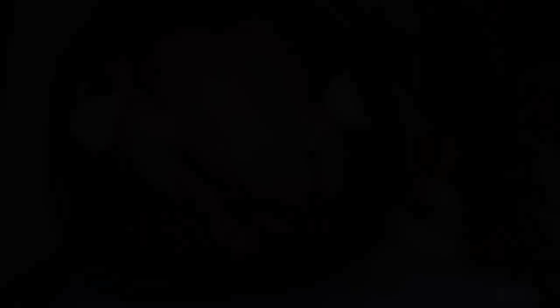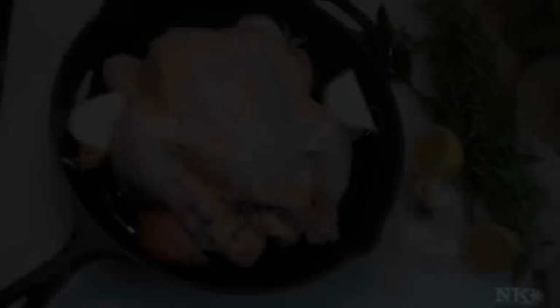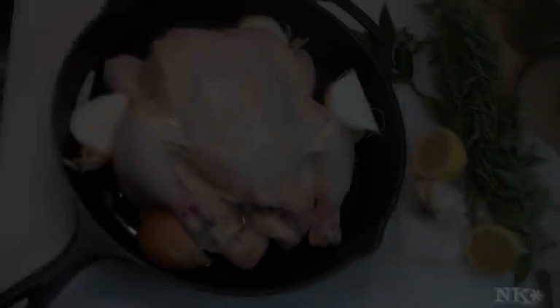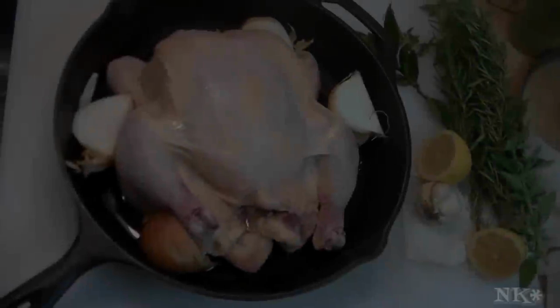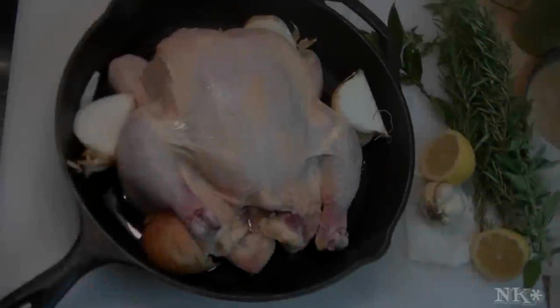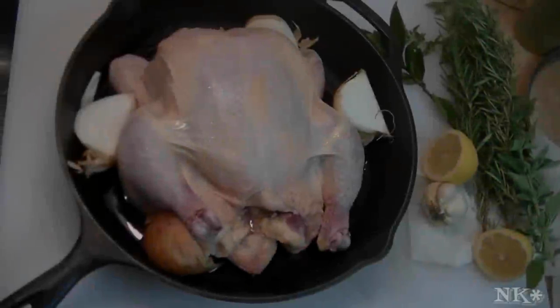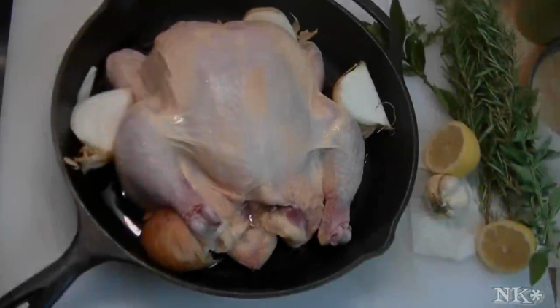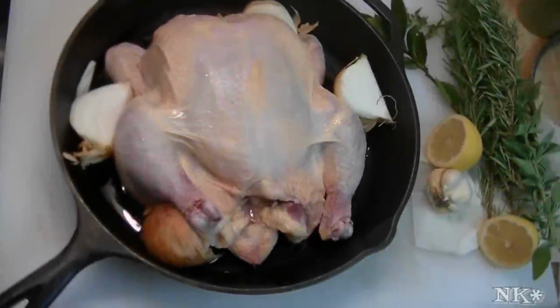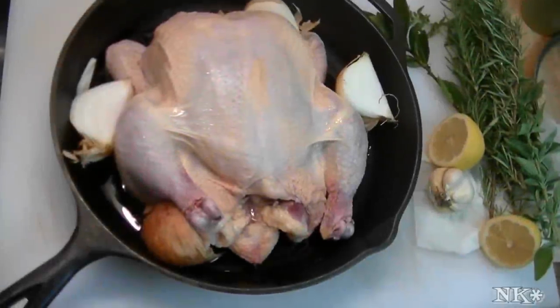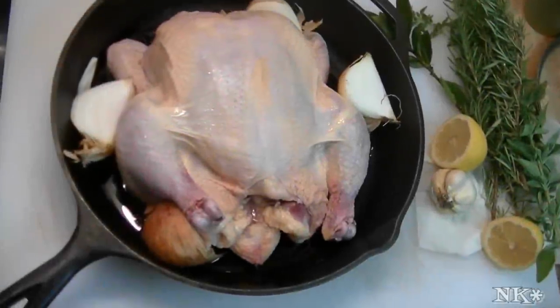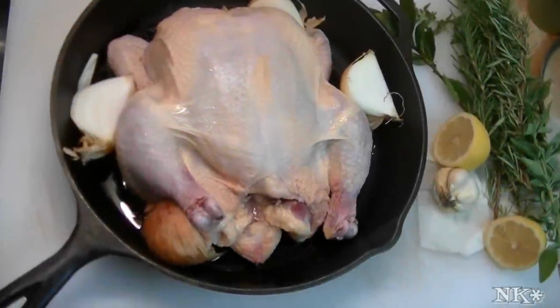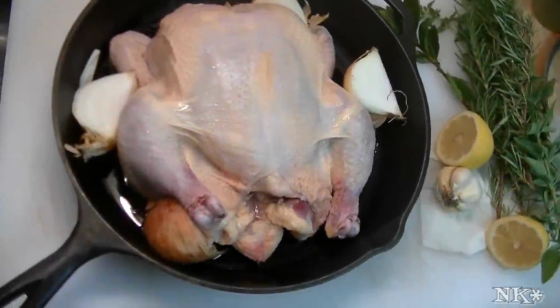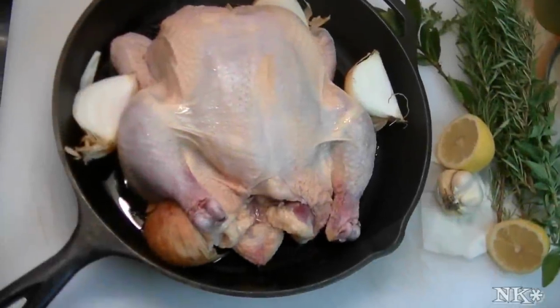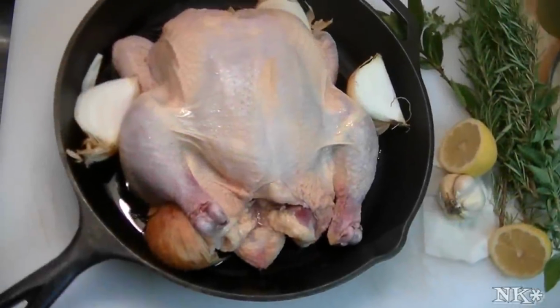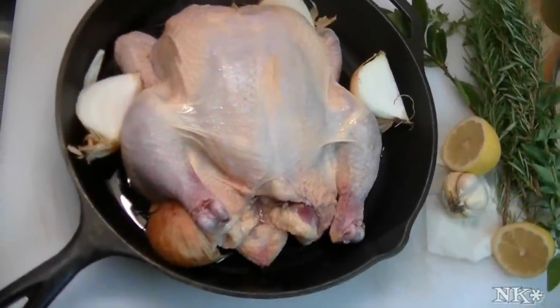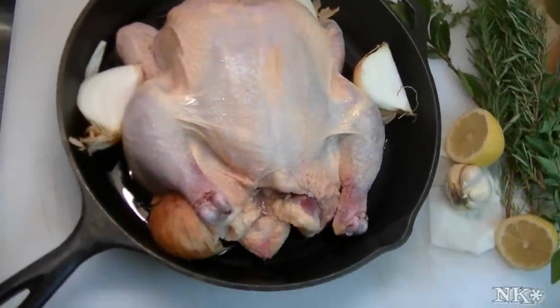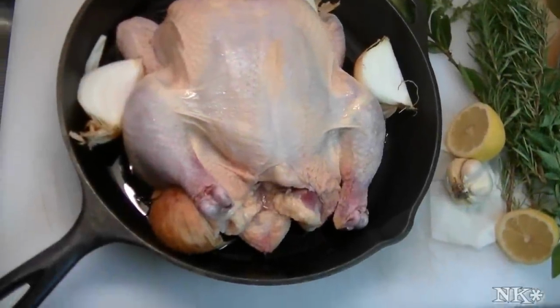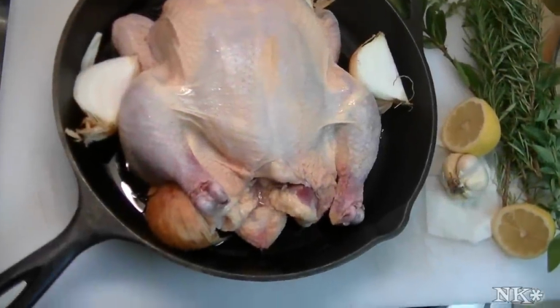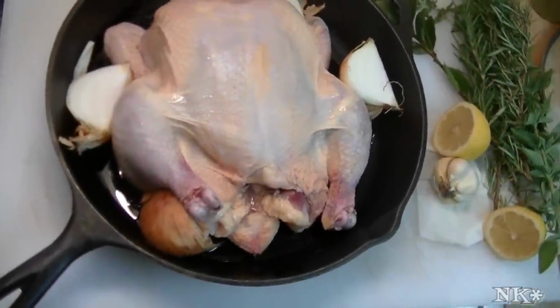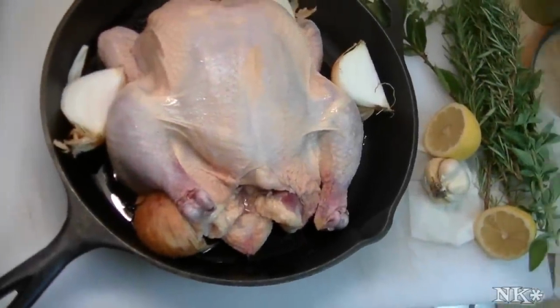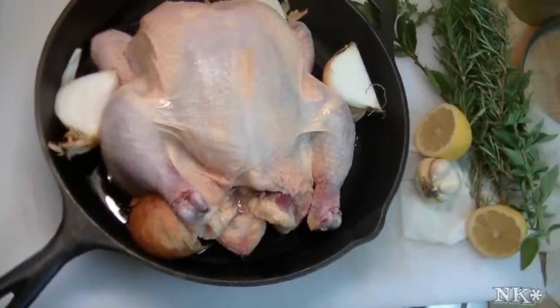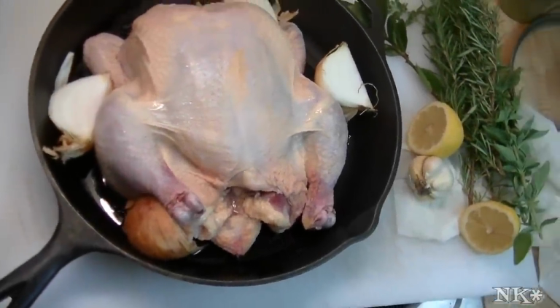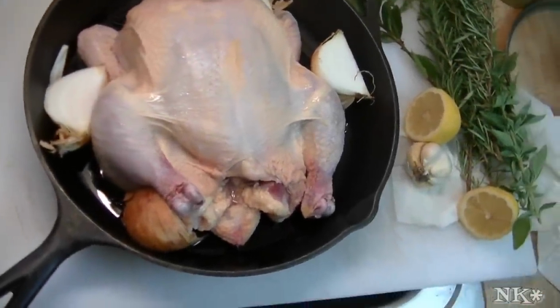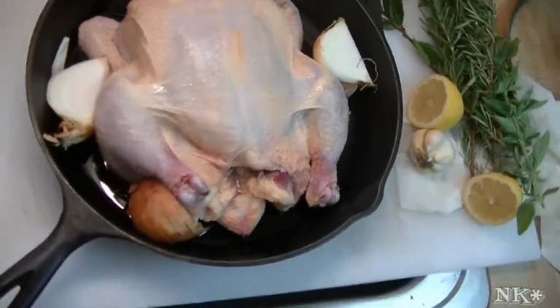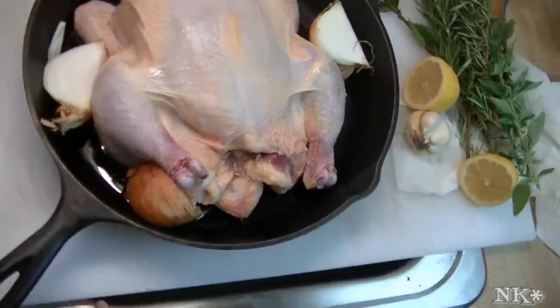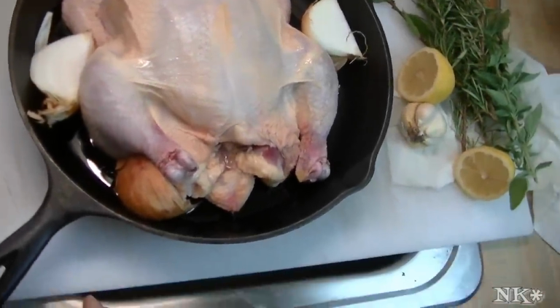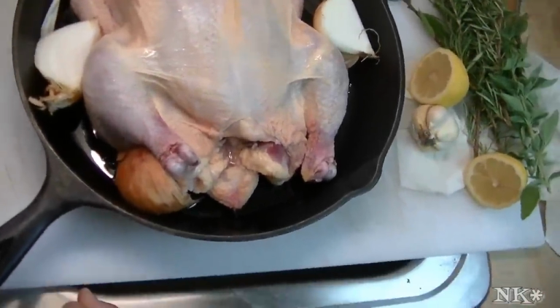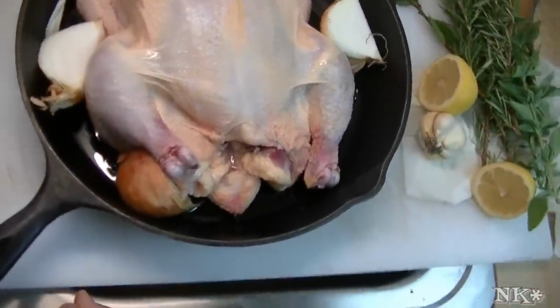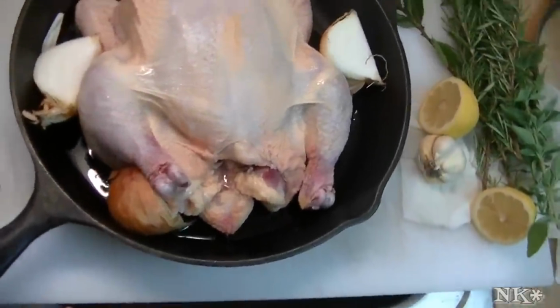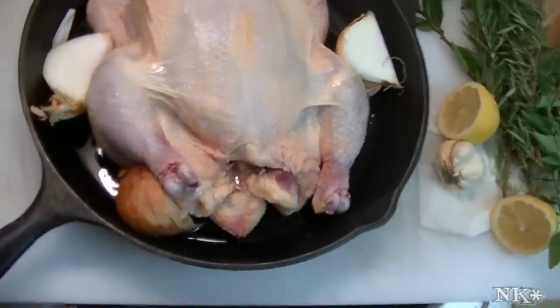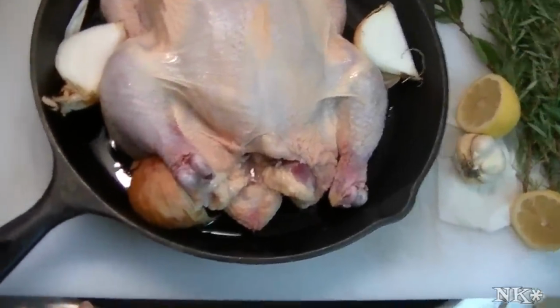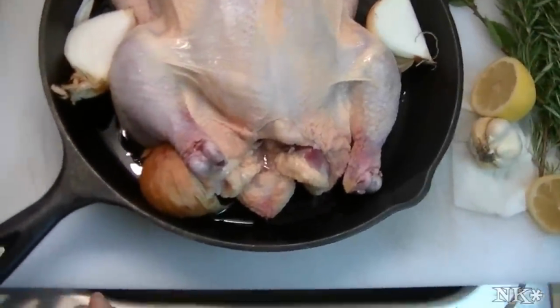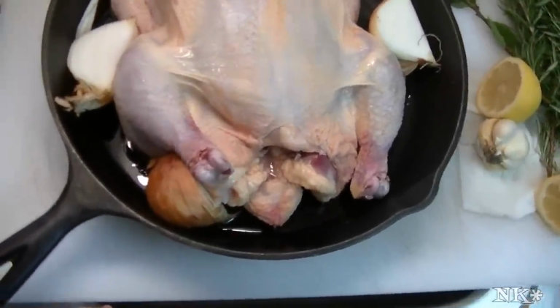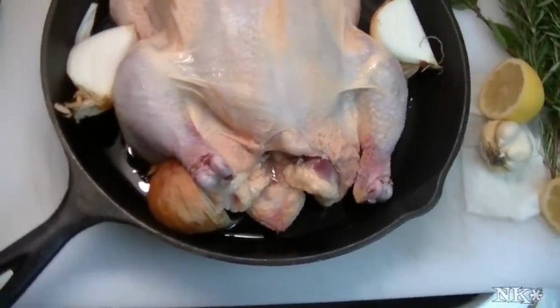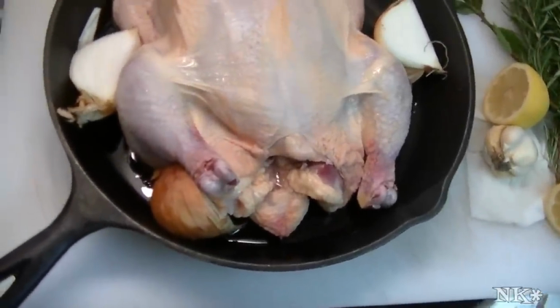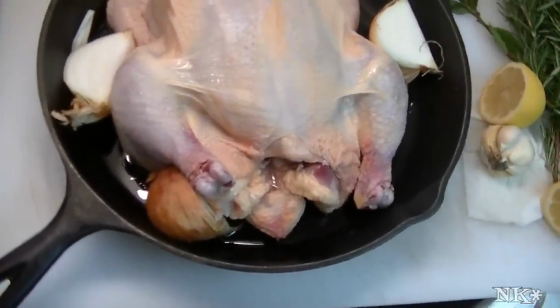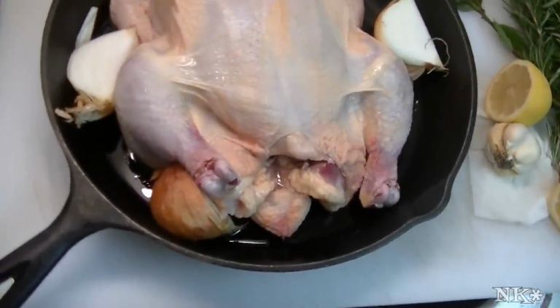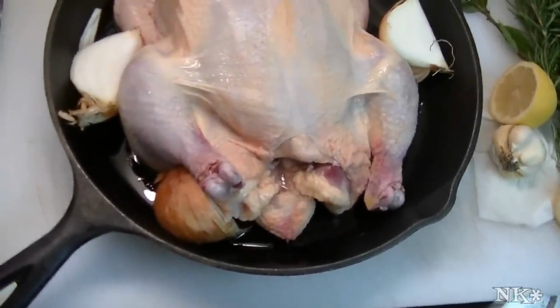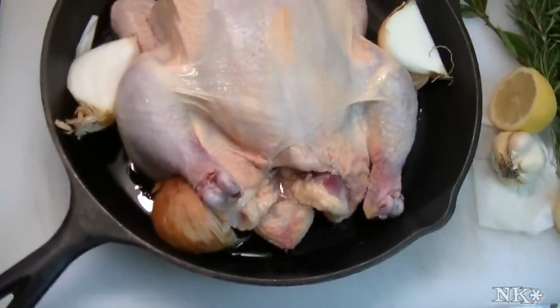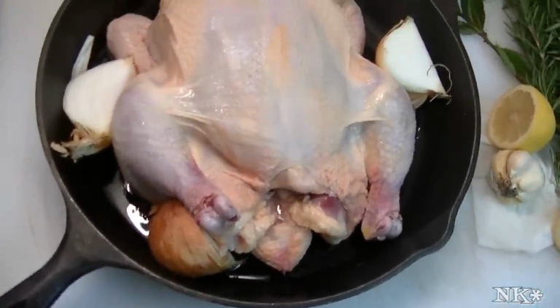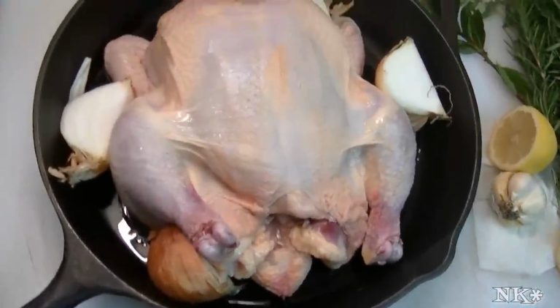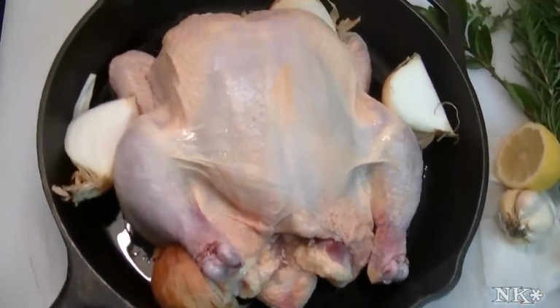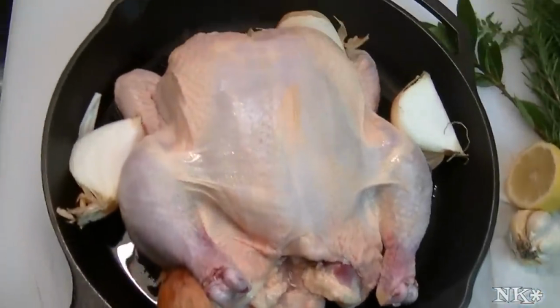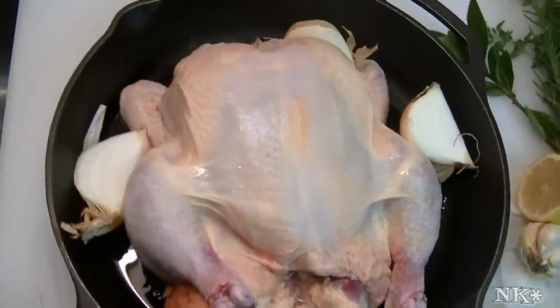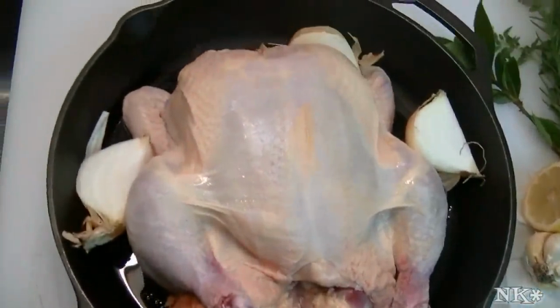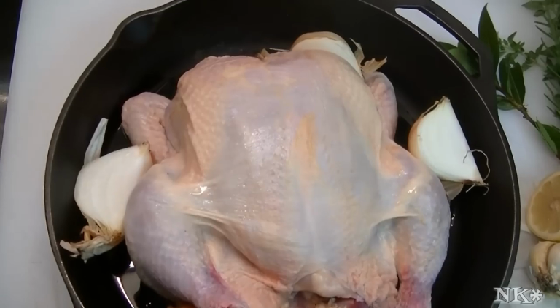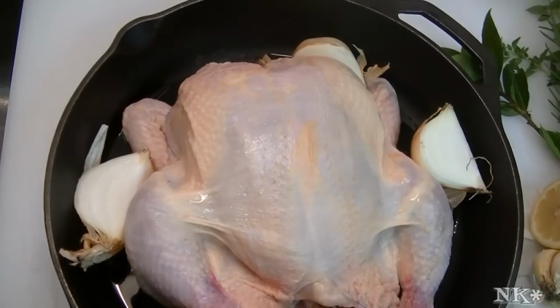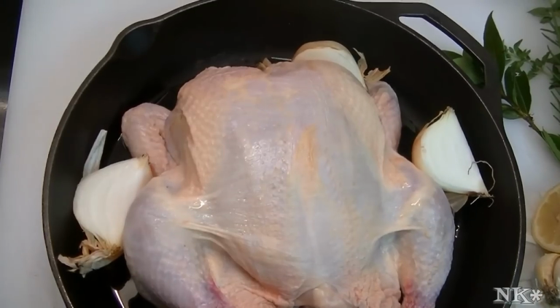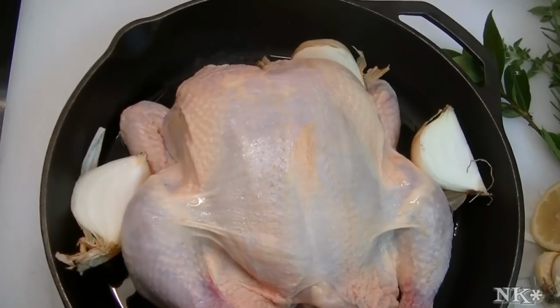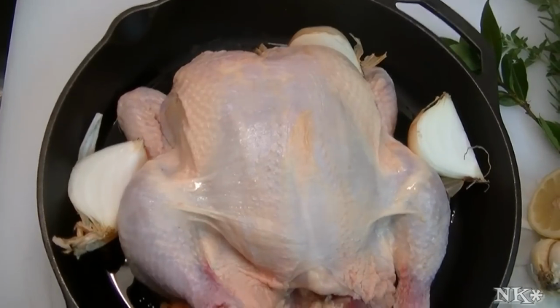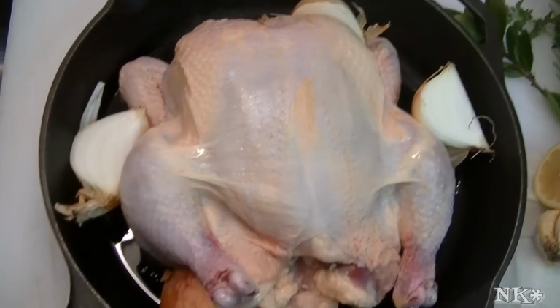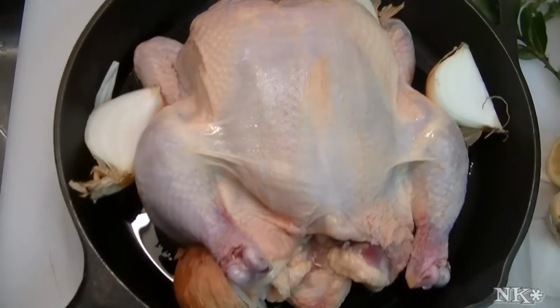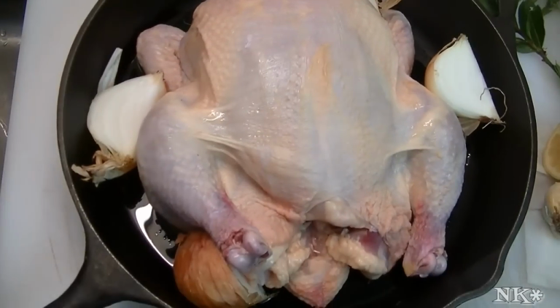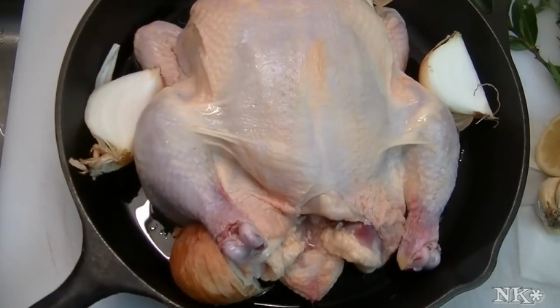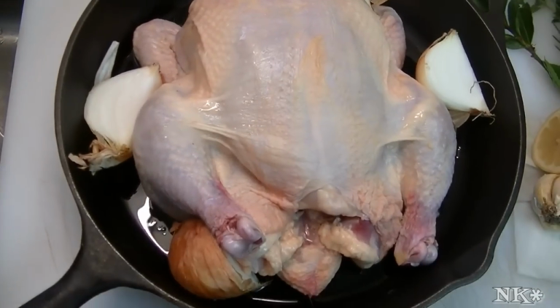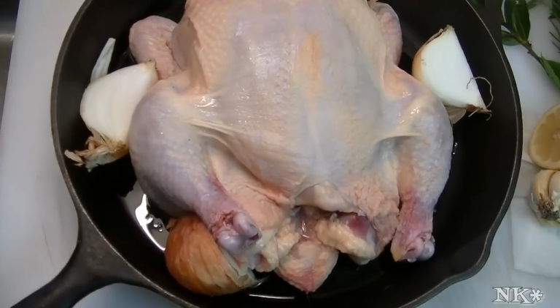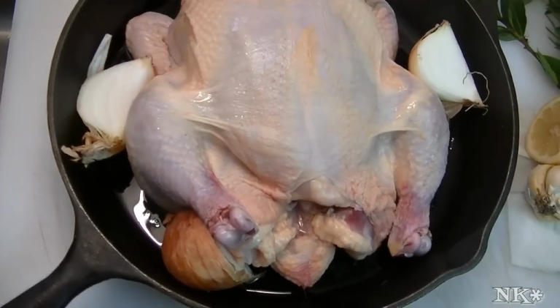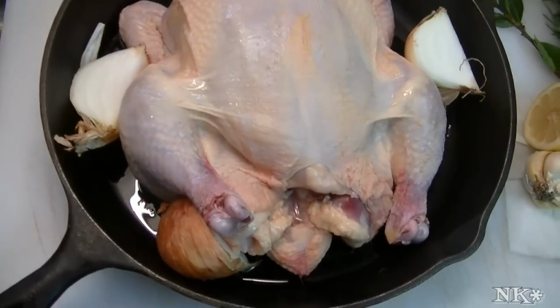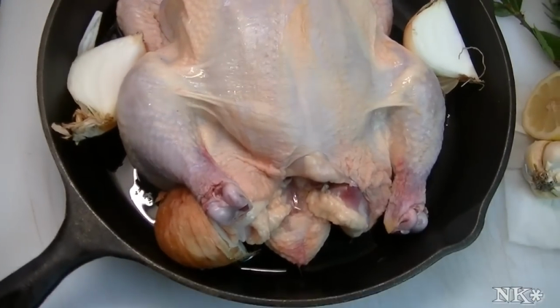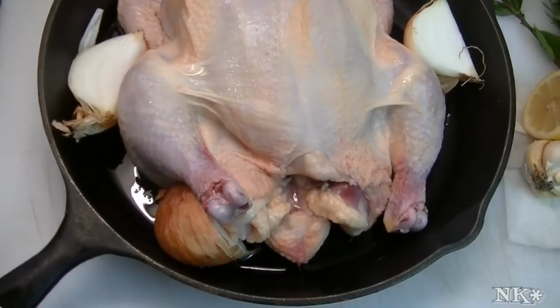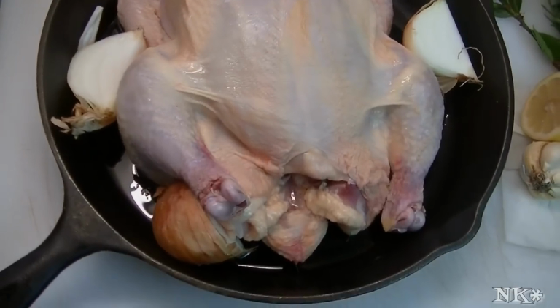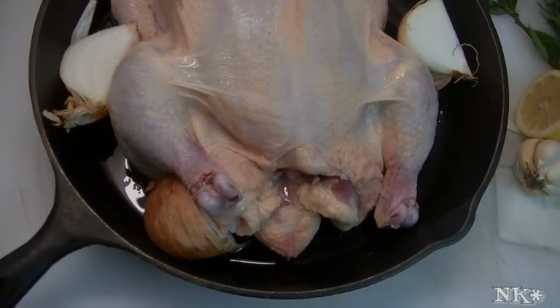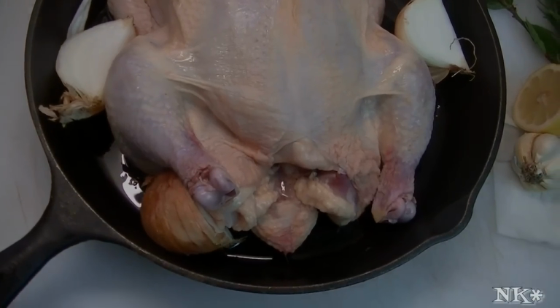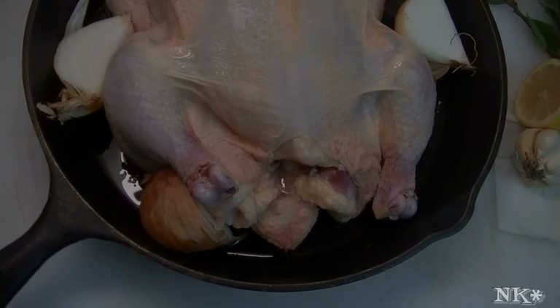Hi everyone, I'm Noreen and welcome to my kitchen. Tonight we're going to do a roast chicken in the cast iron skillet, Greek style. Come and see how we do it.